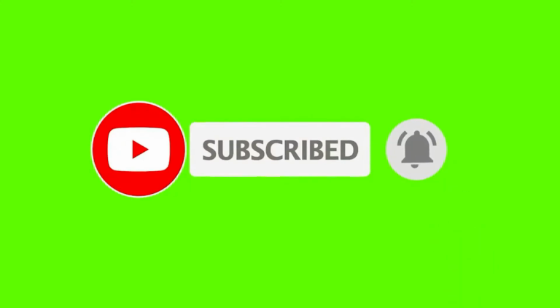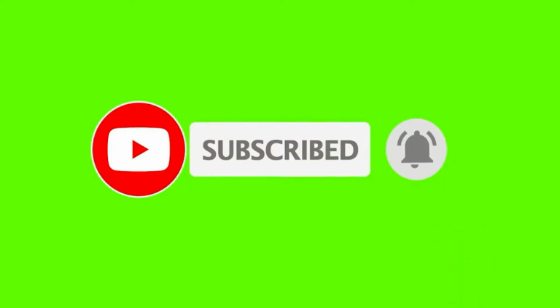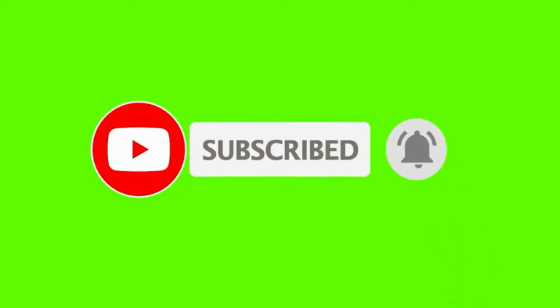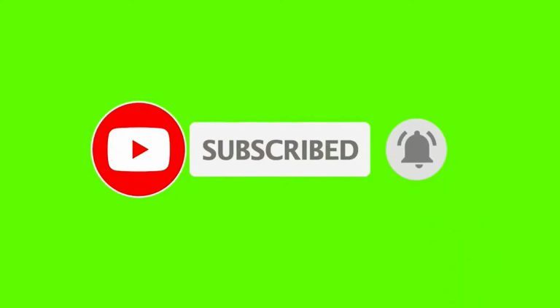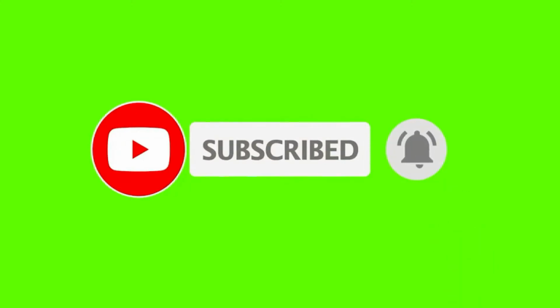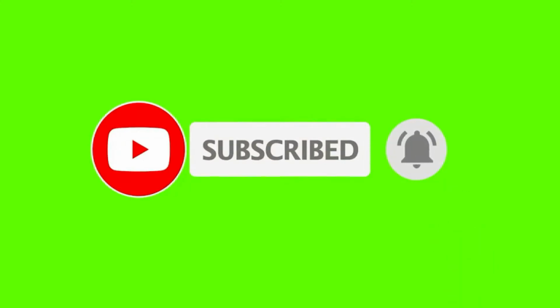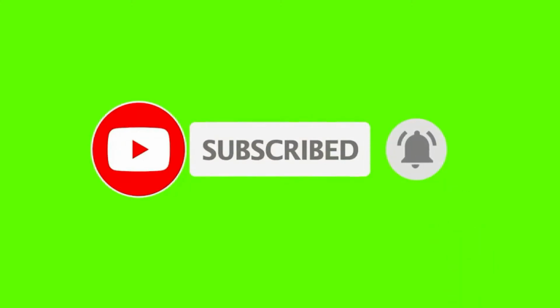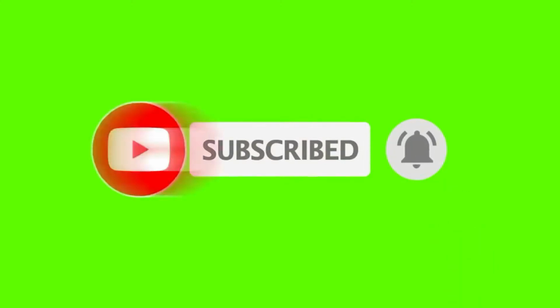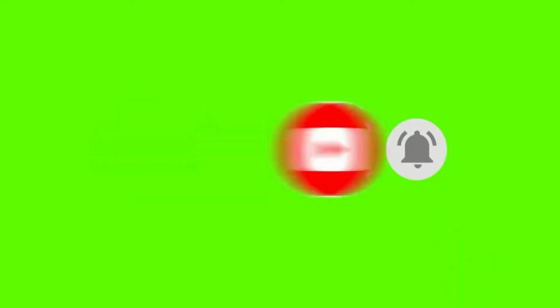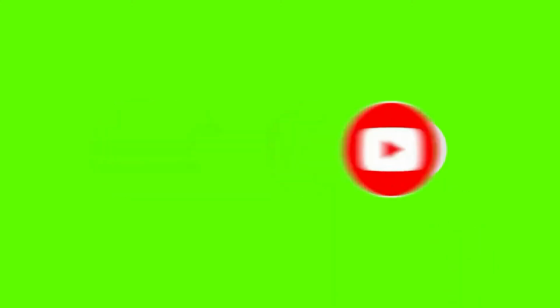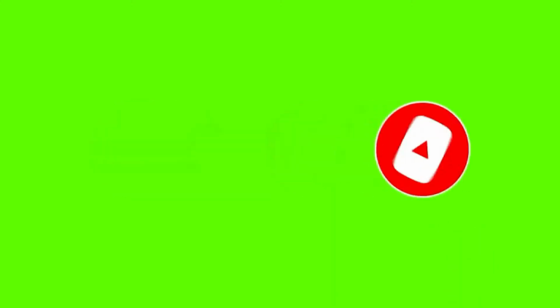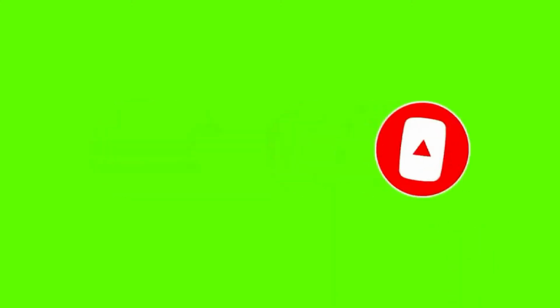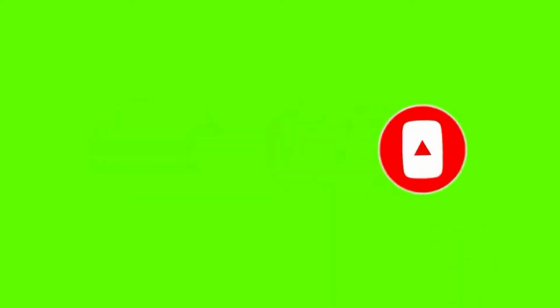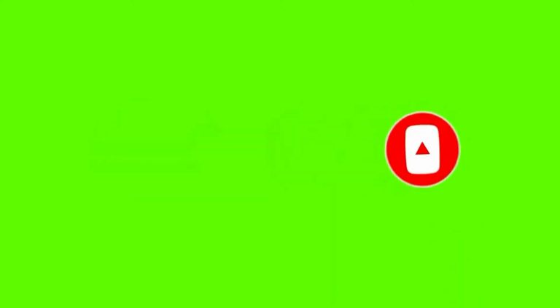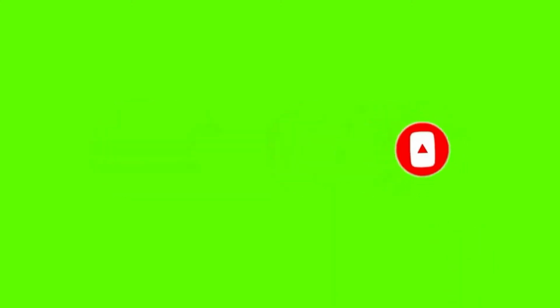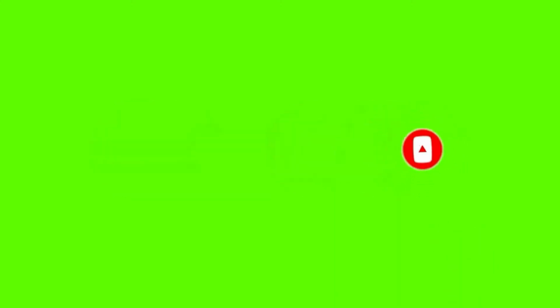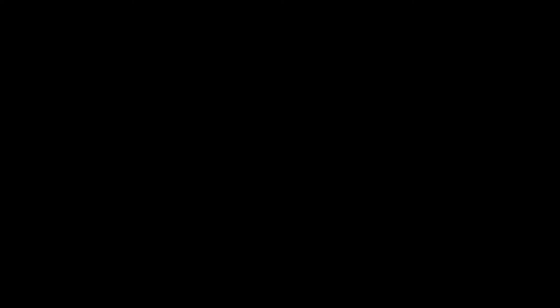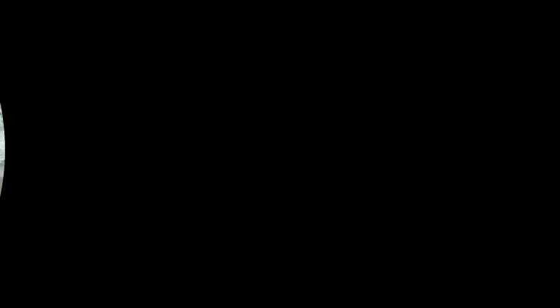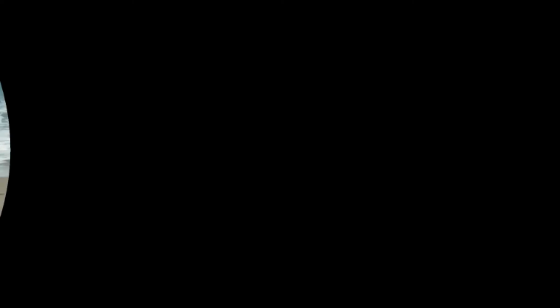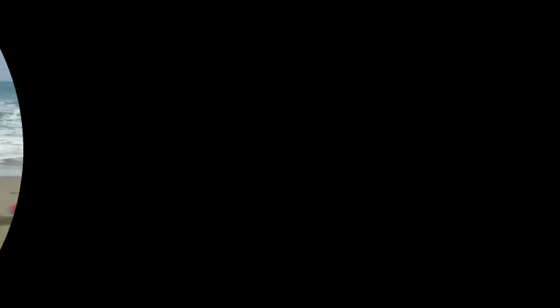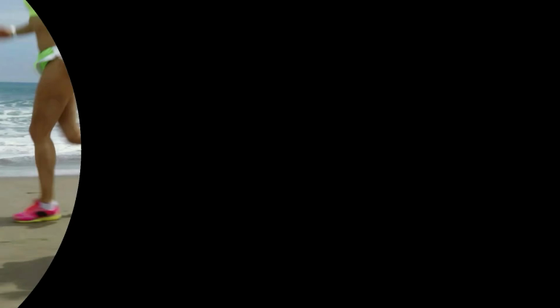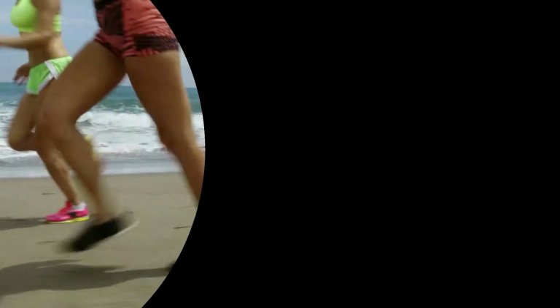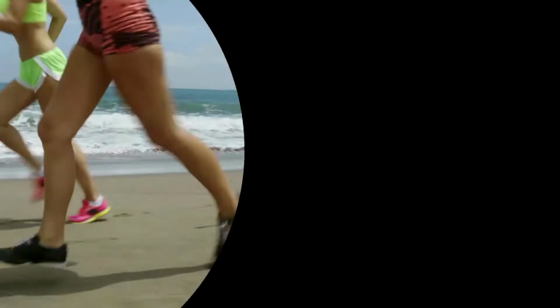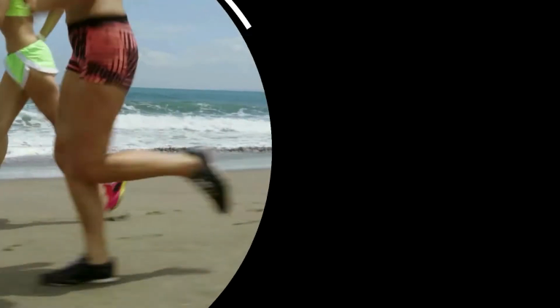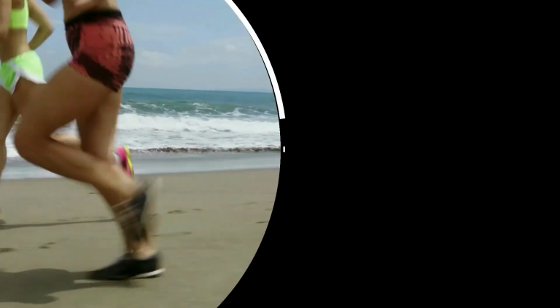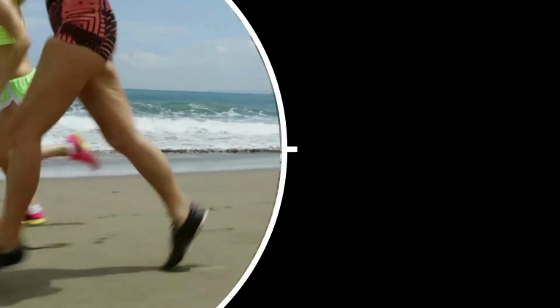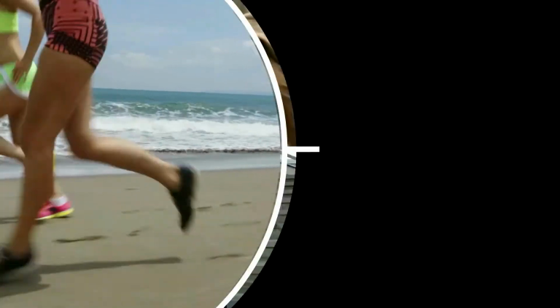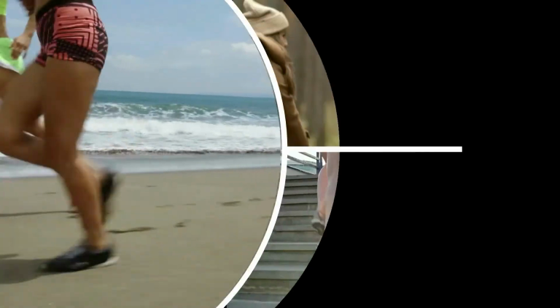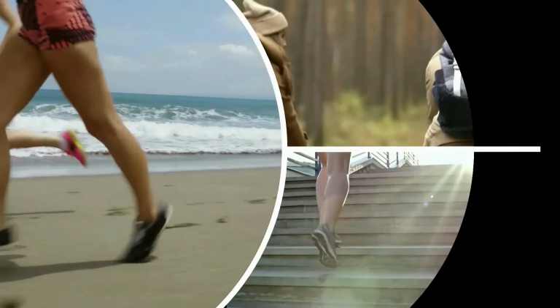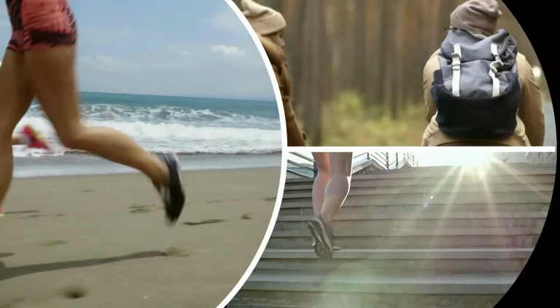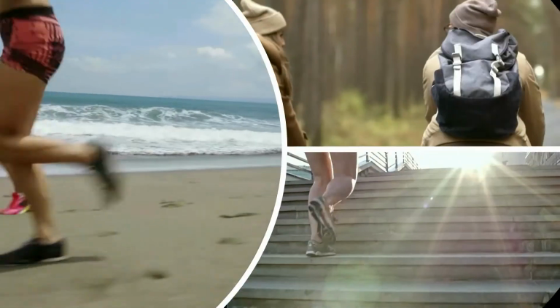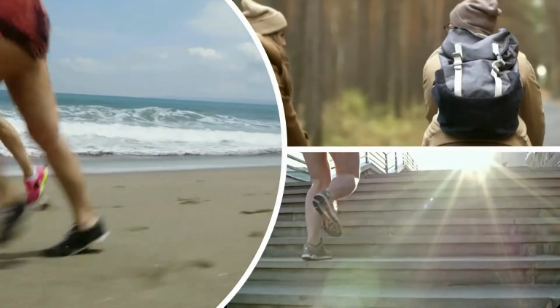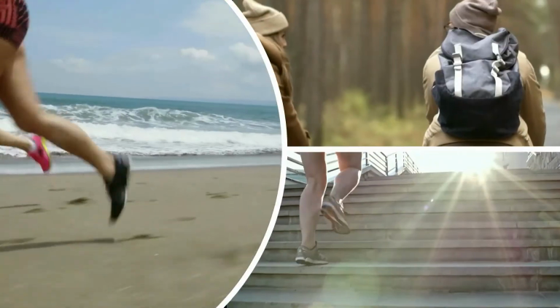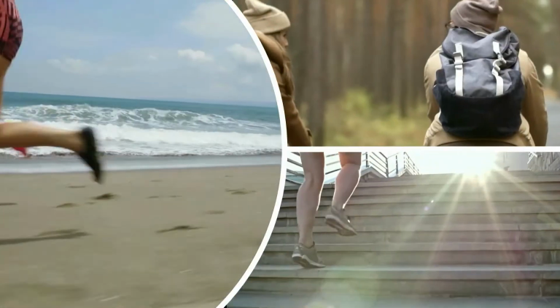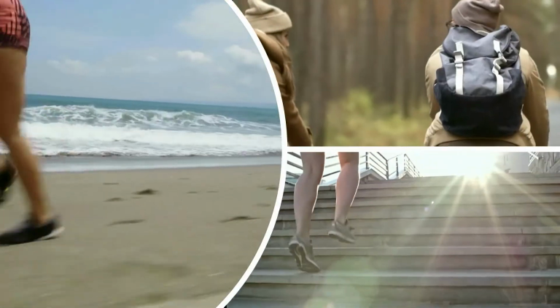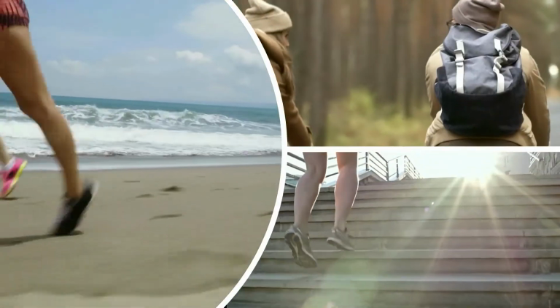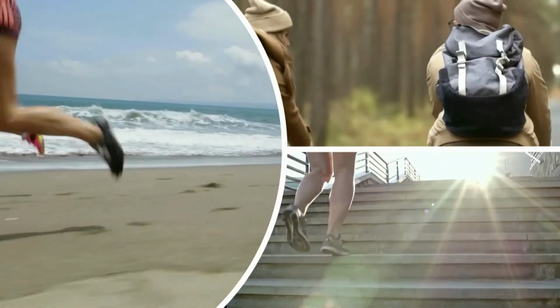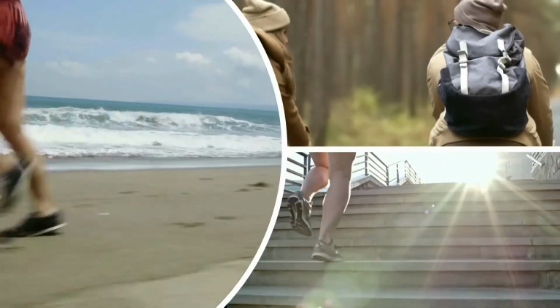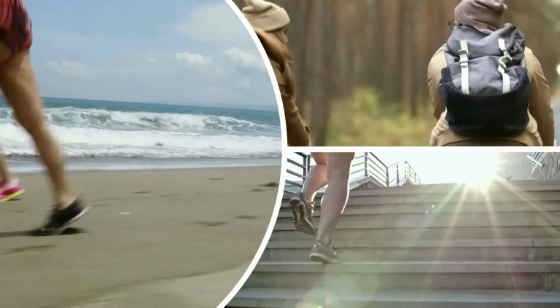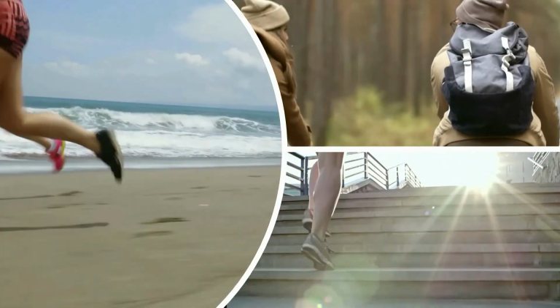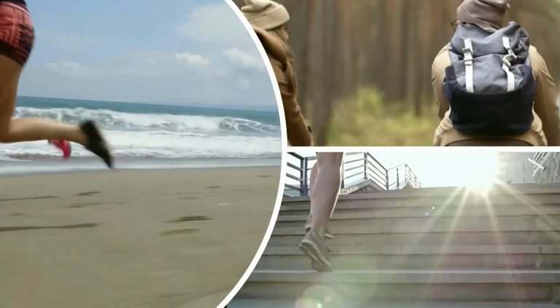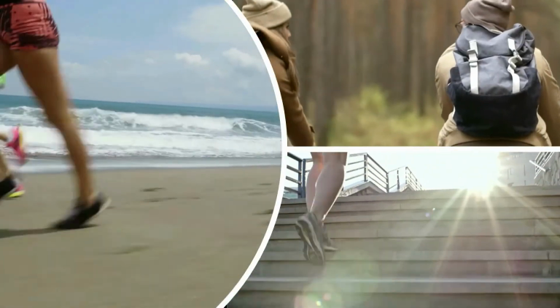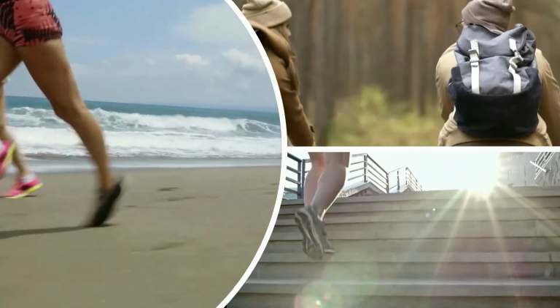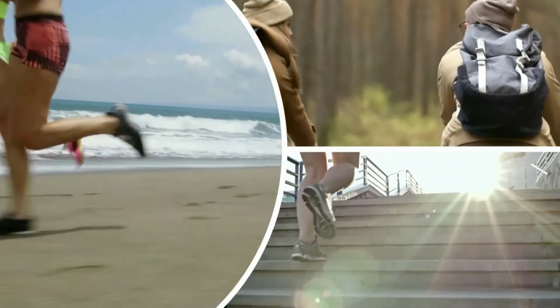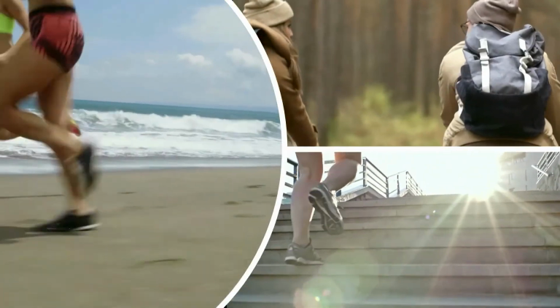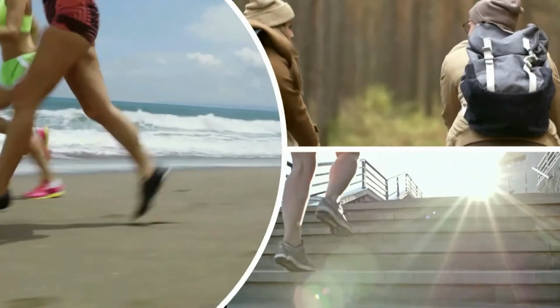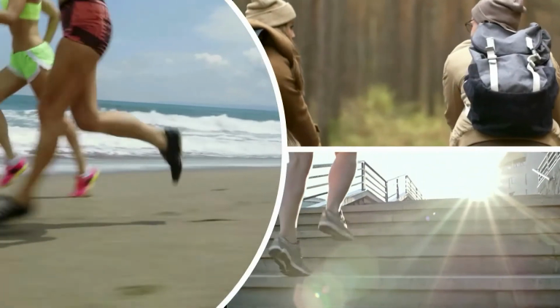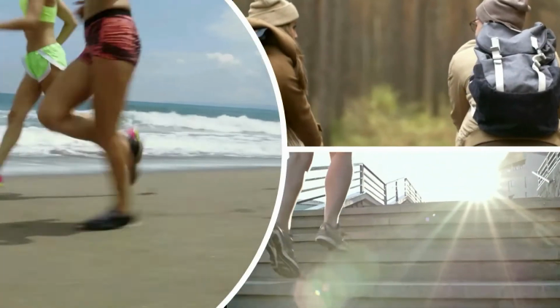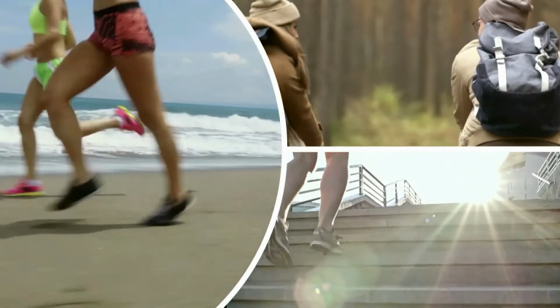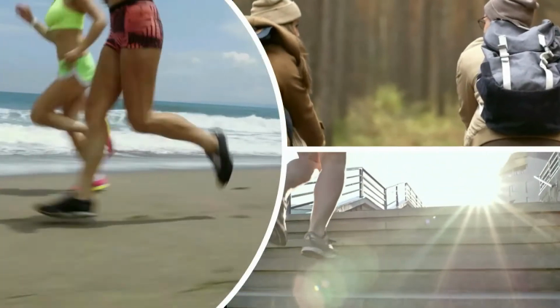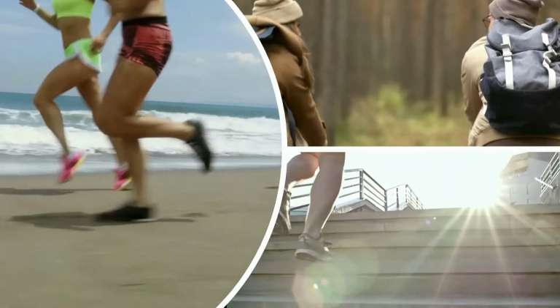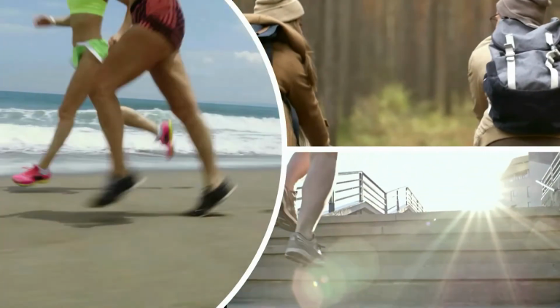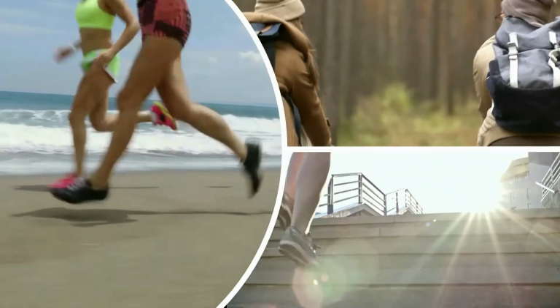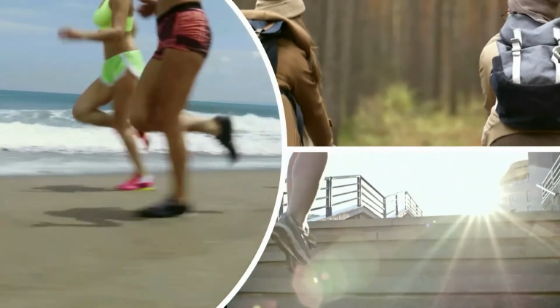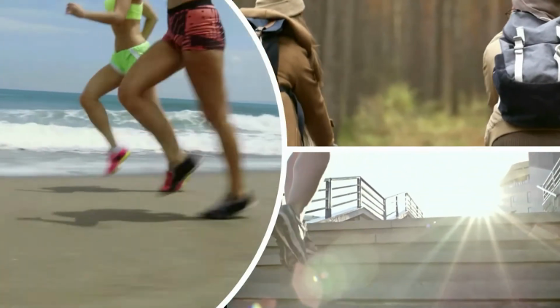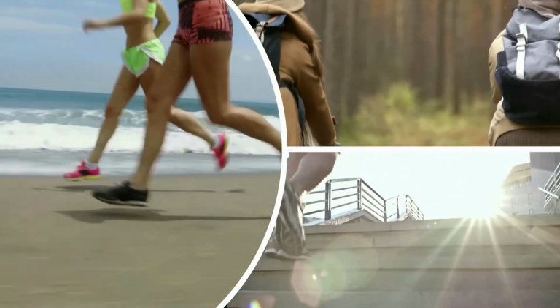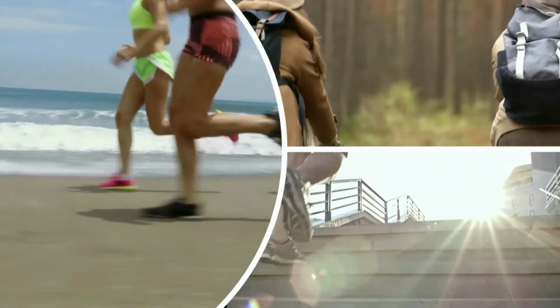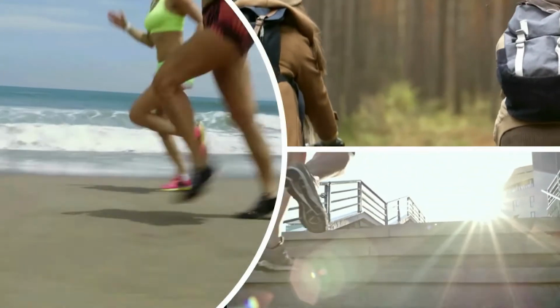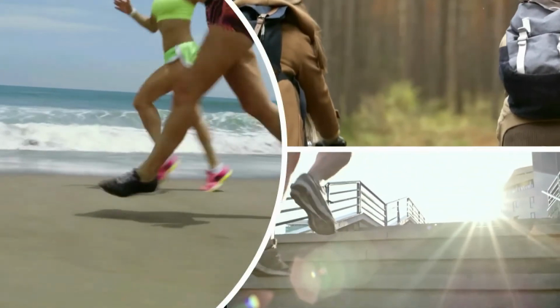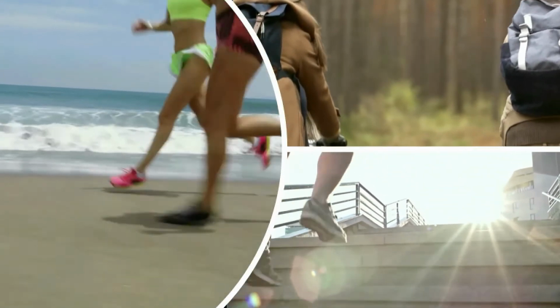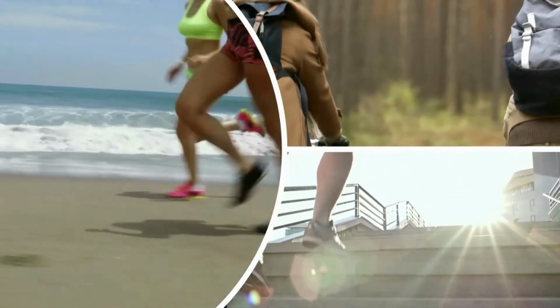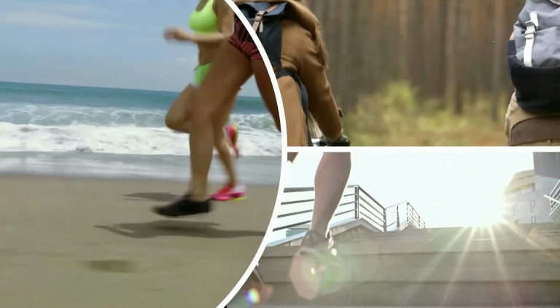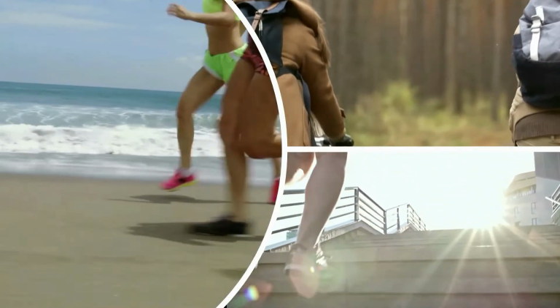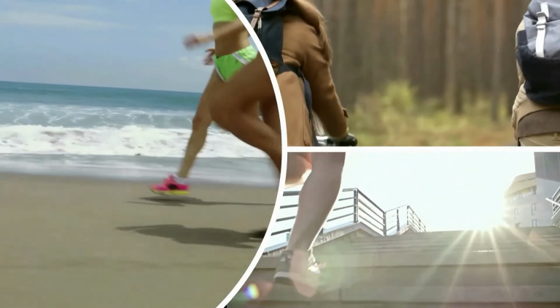The cardio workout will help burn your calories, and strength training will increase your metabolism for the rest of the day.